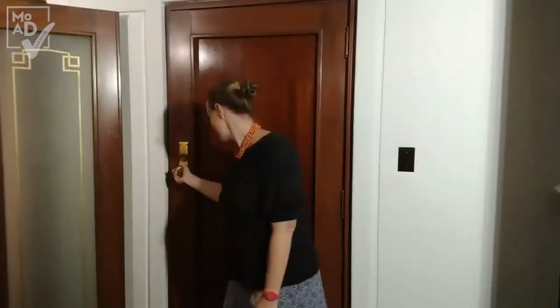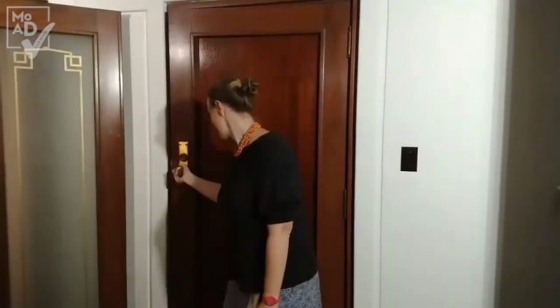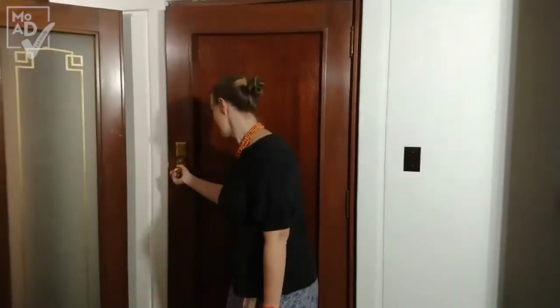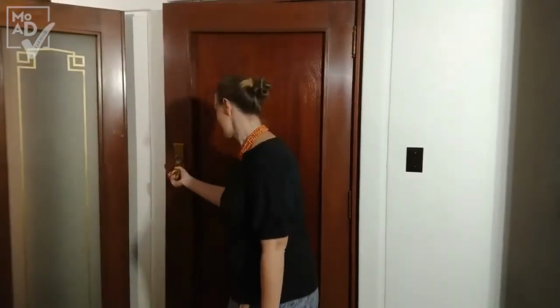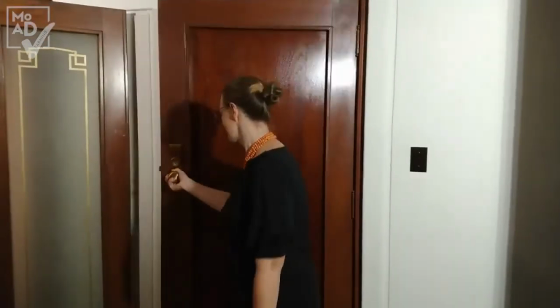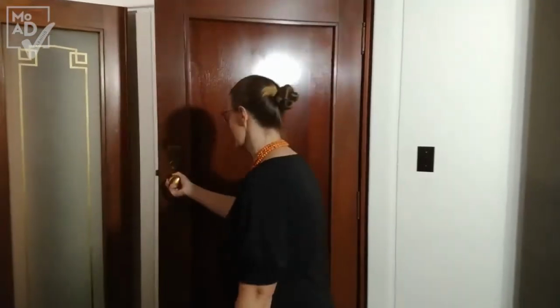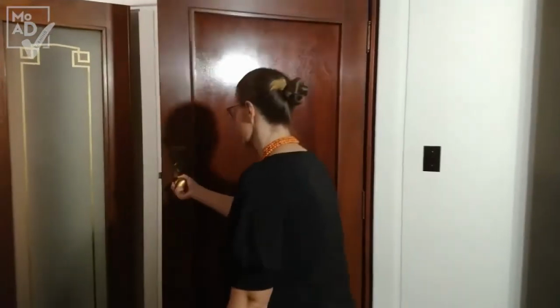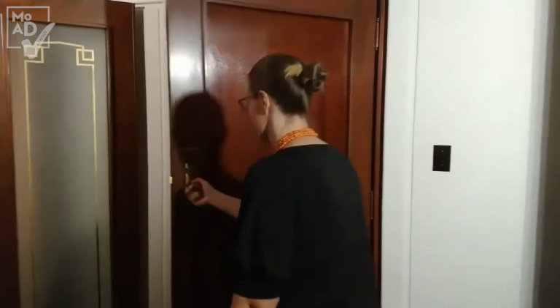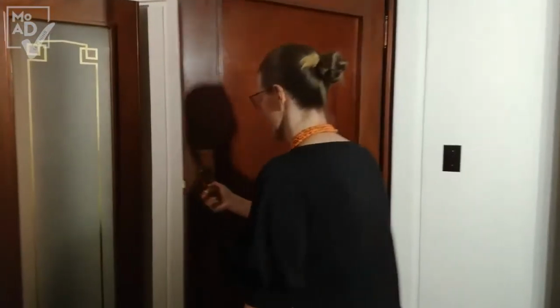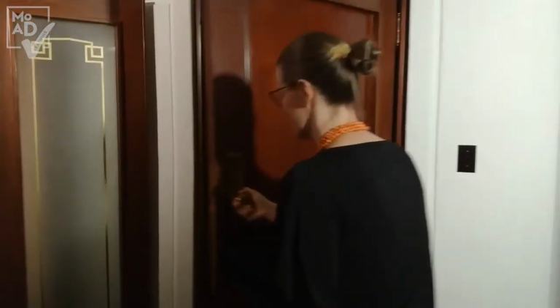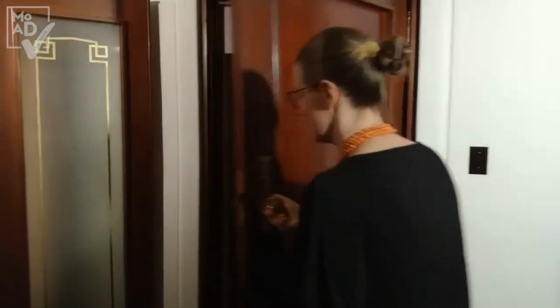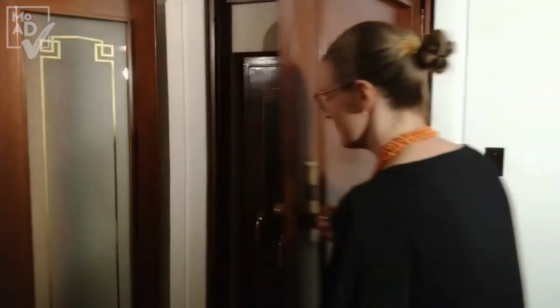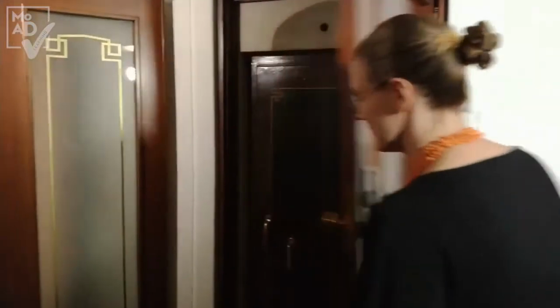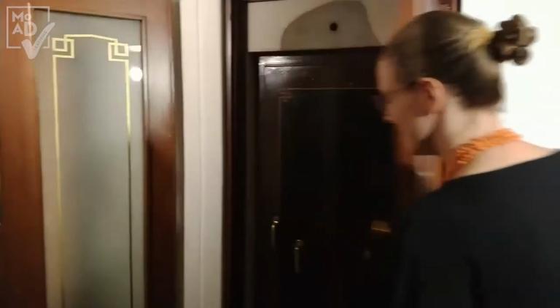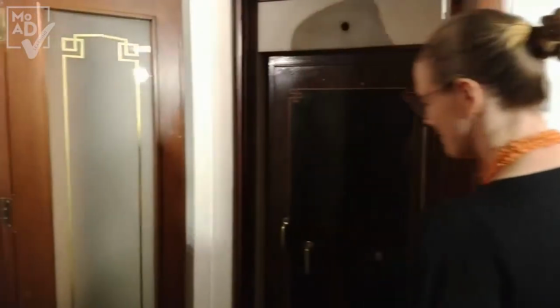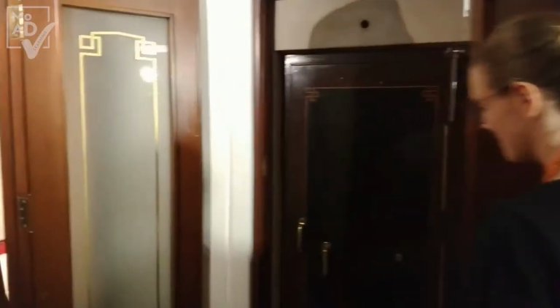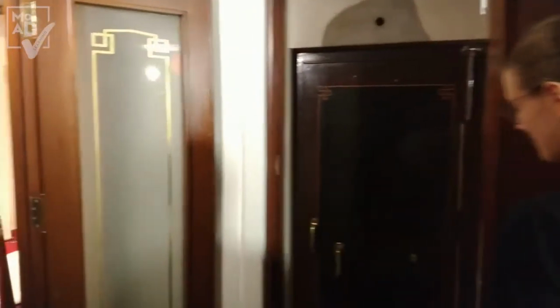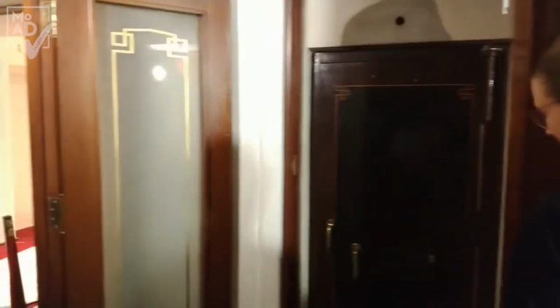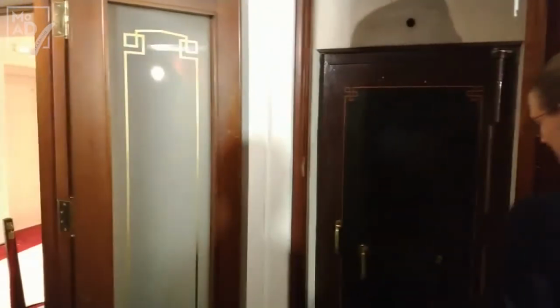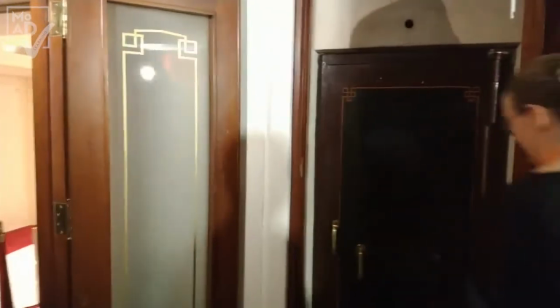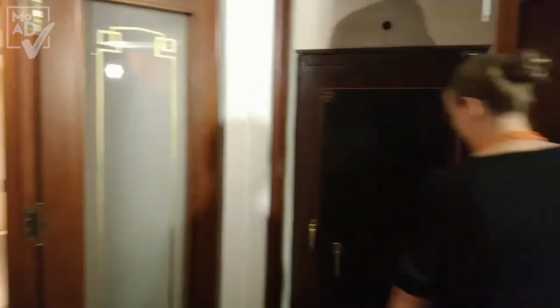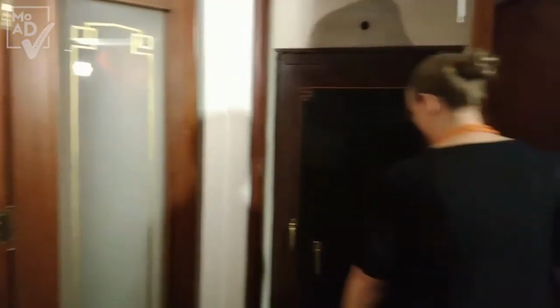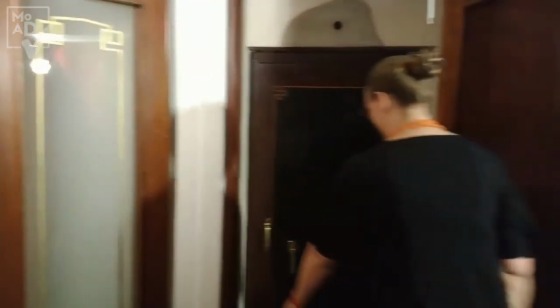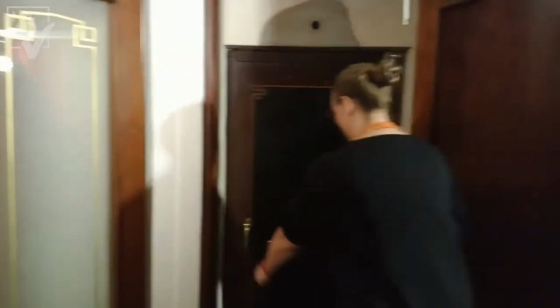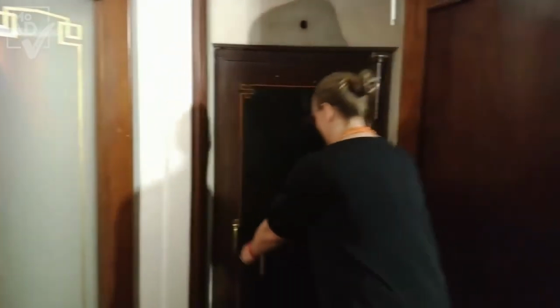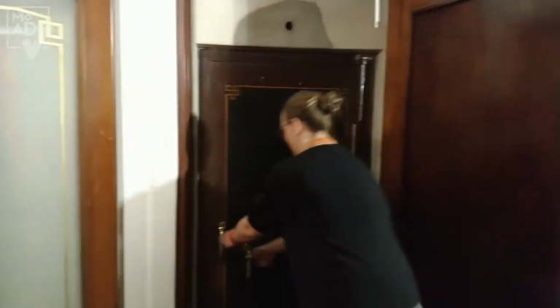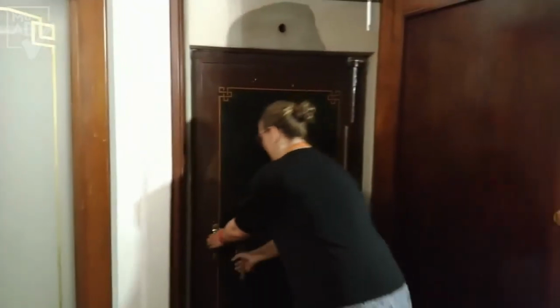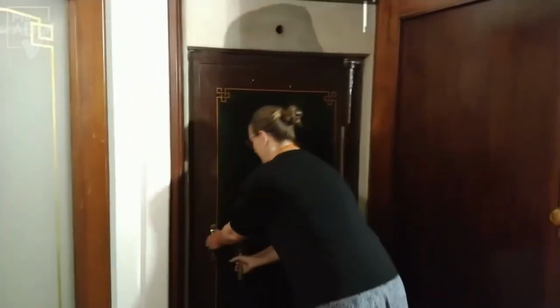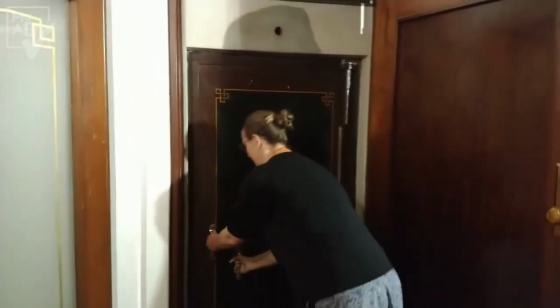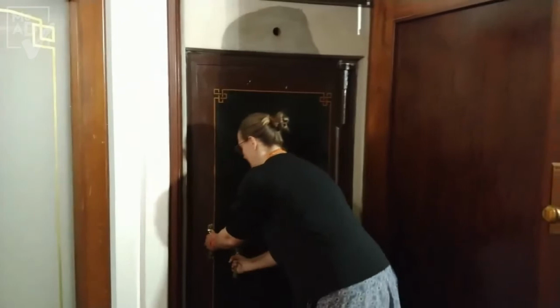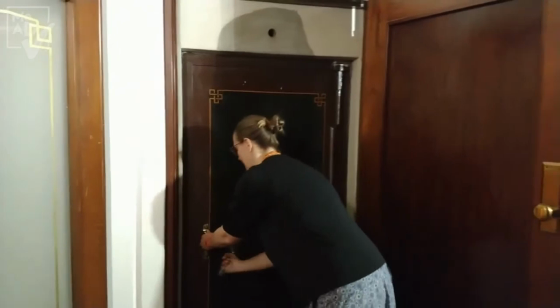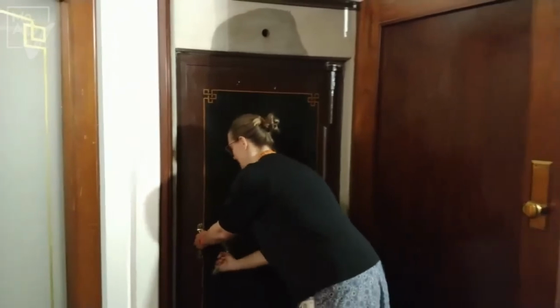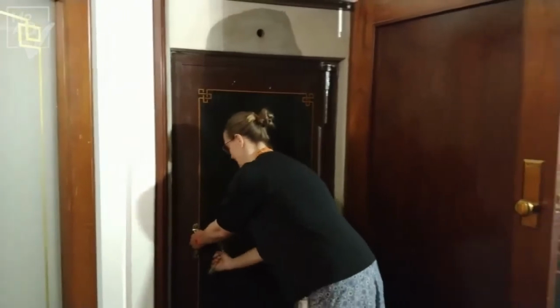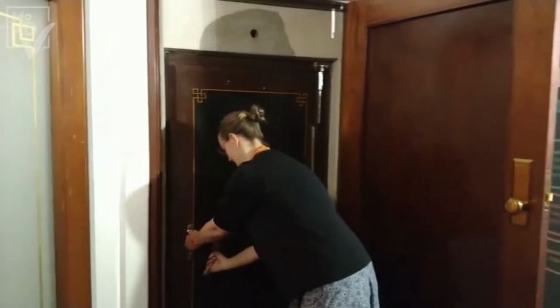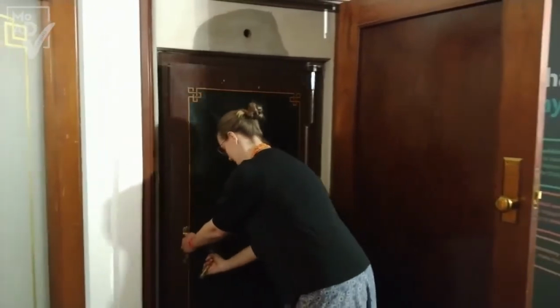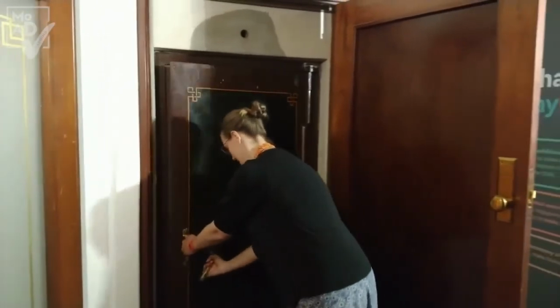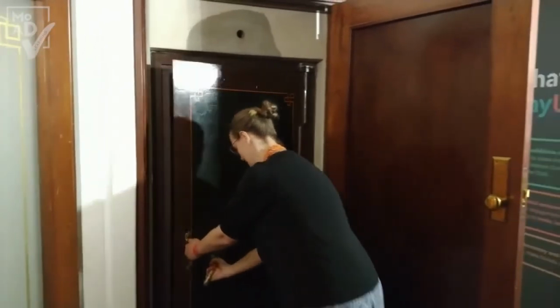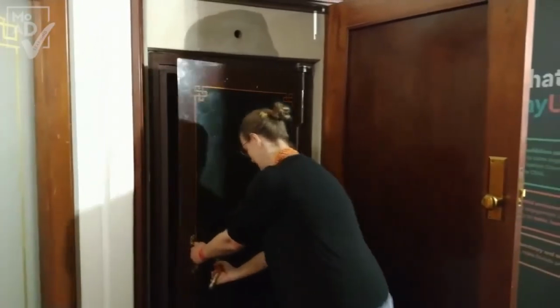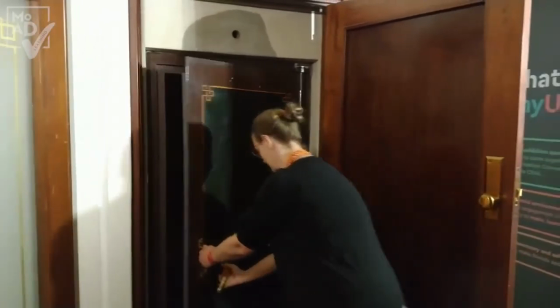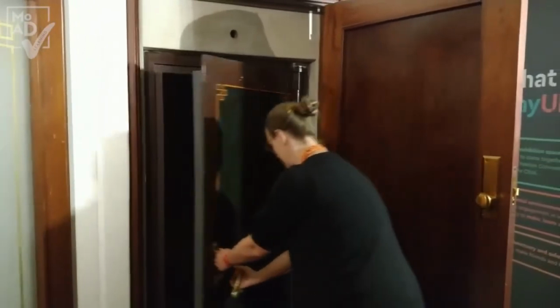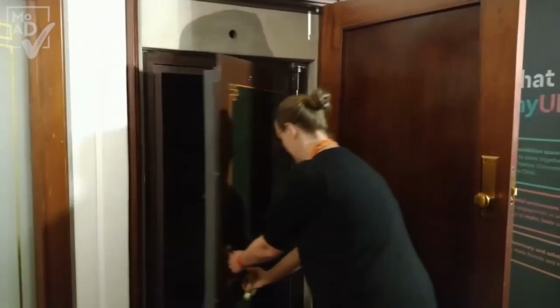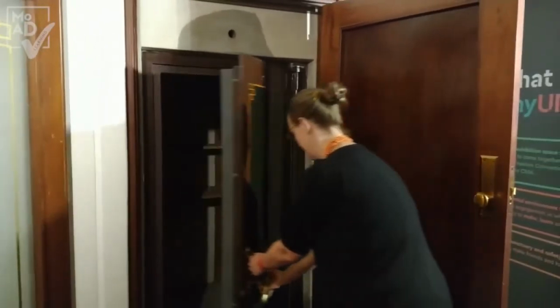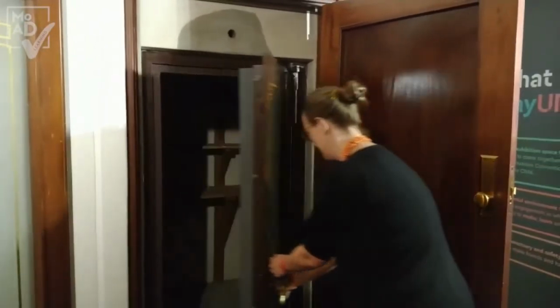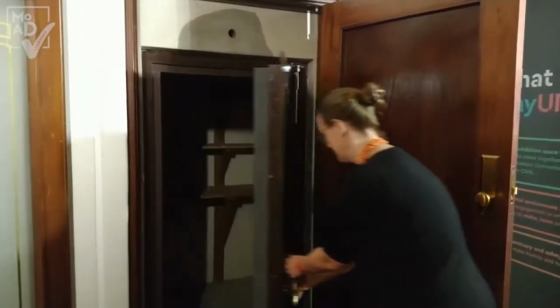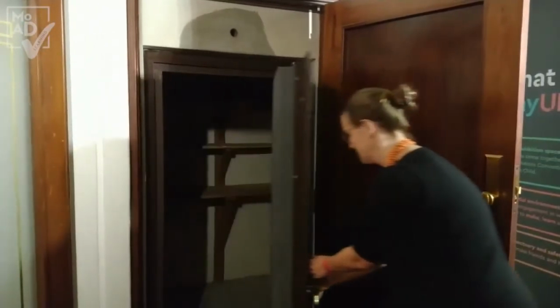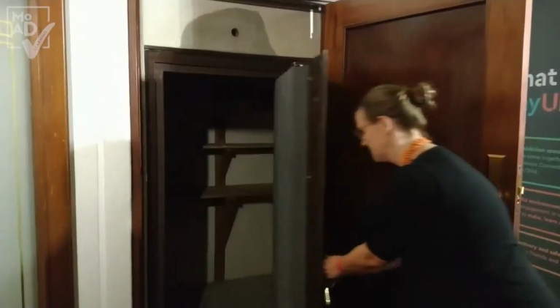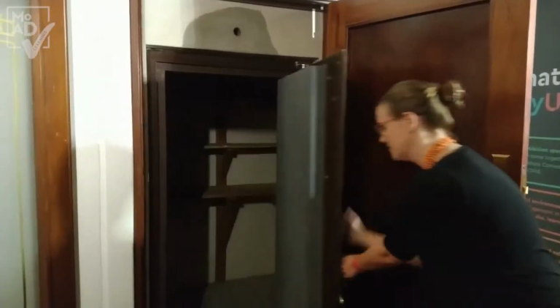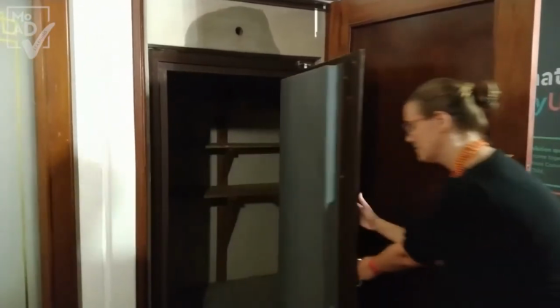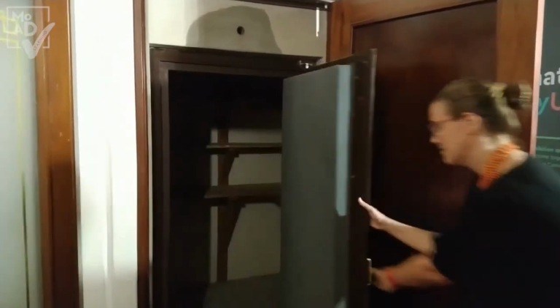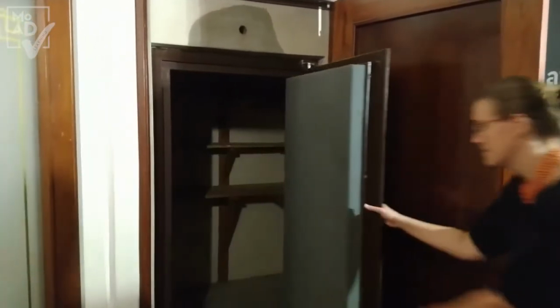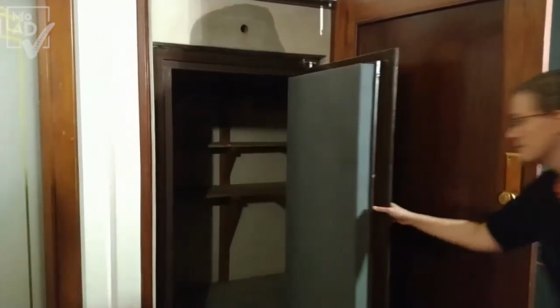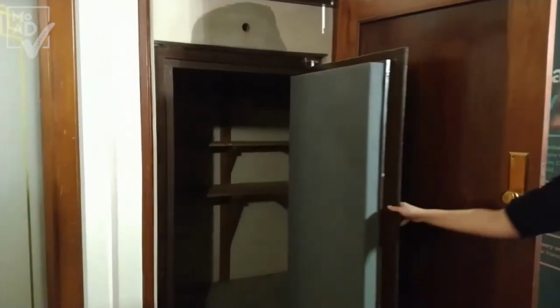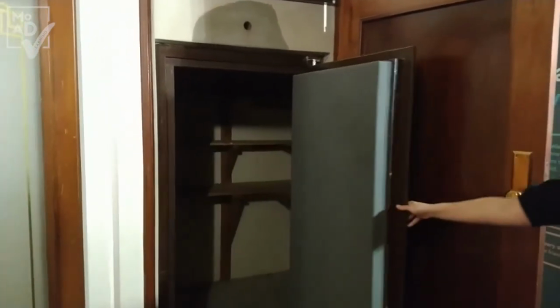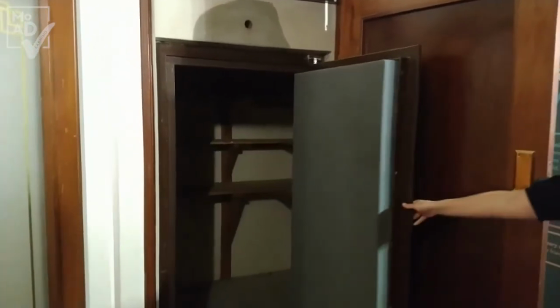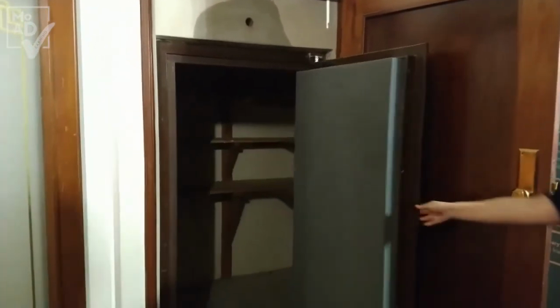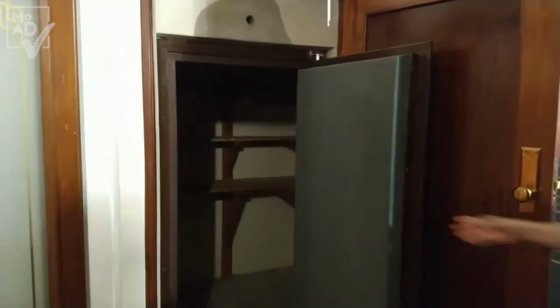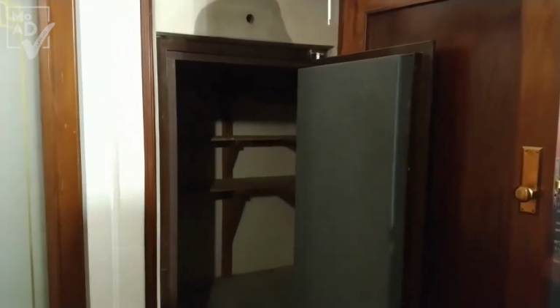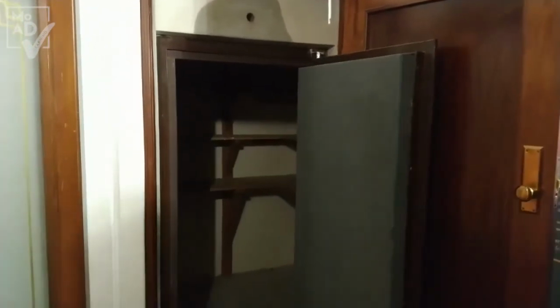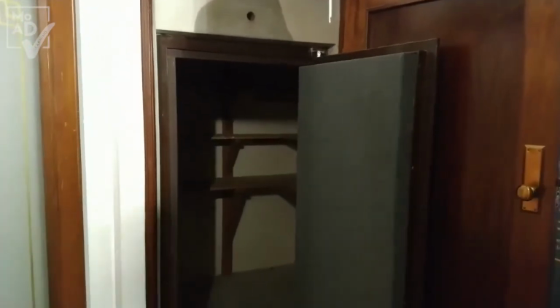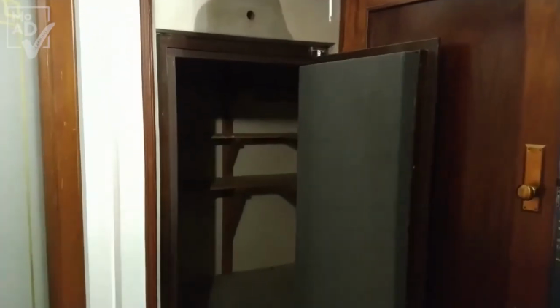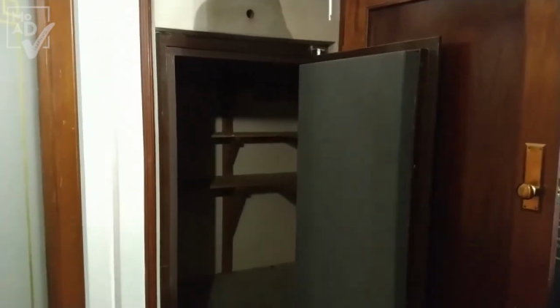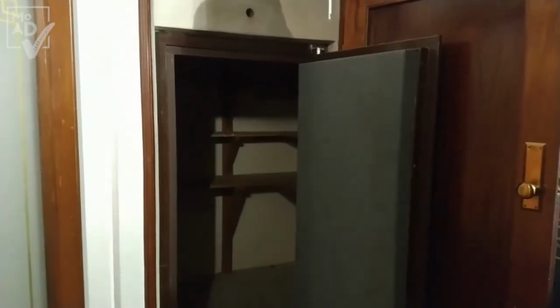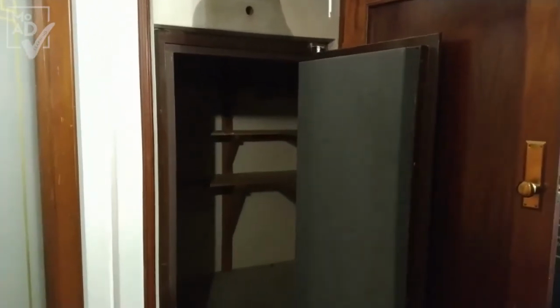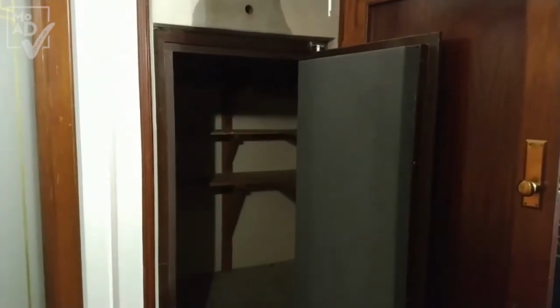So the first door here looks normal. The second one is the safe door, and this is the scene of a brief imprisonment.